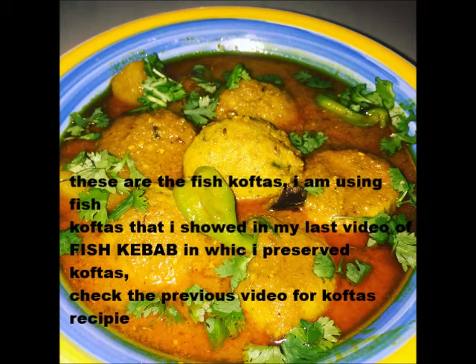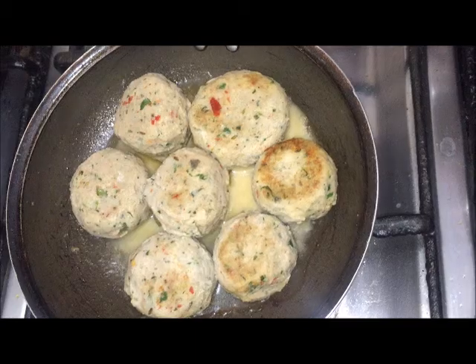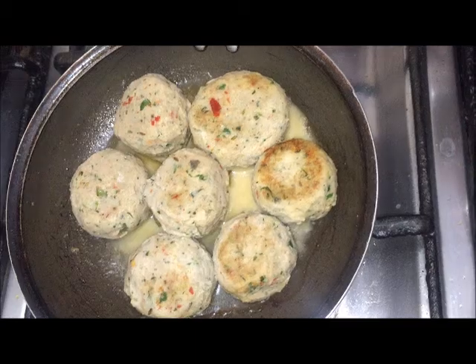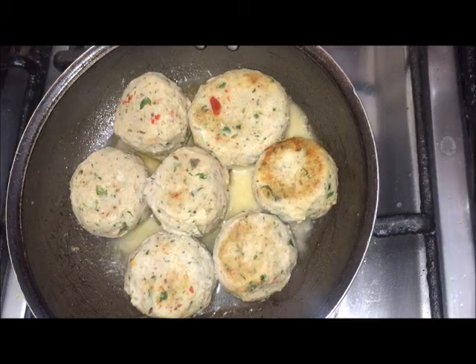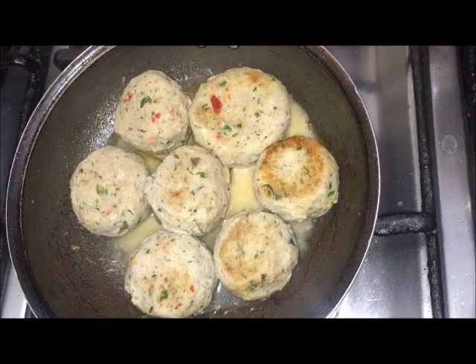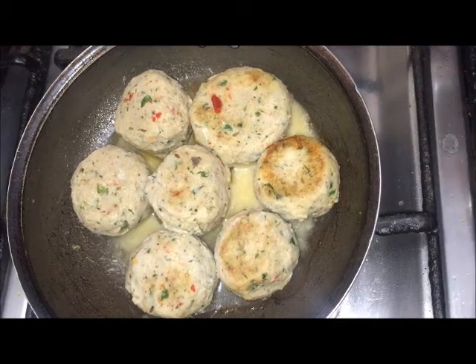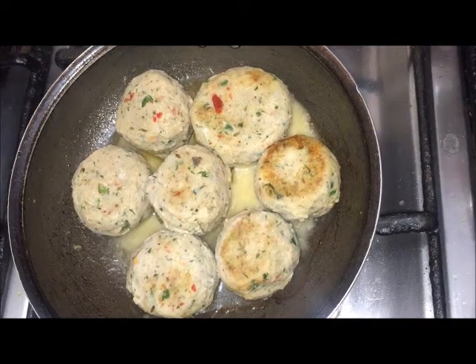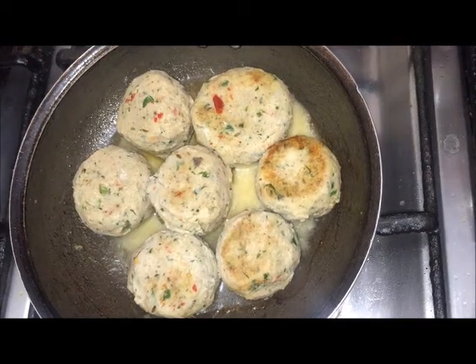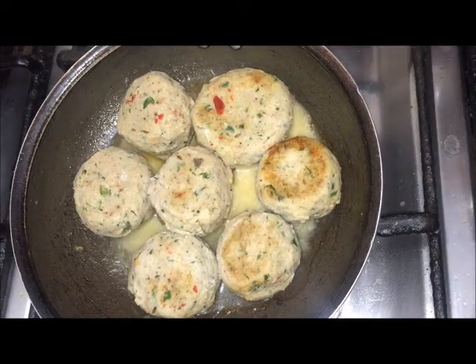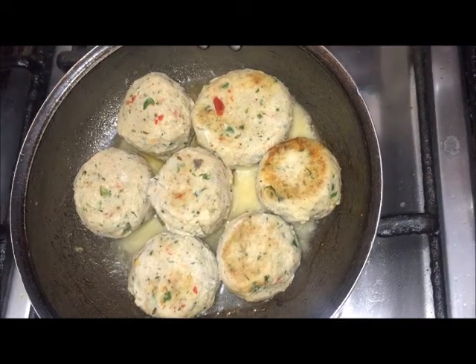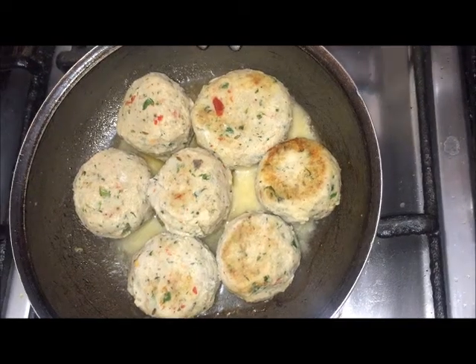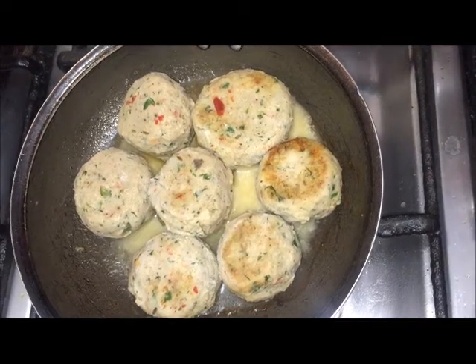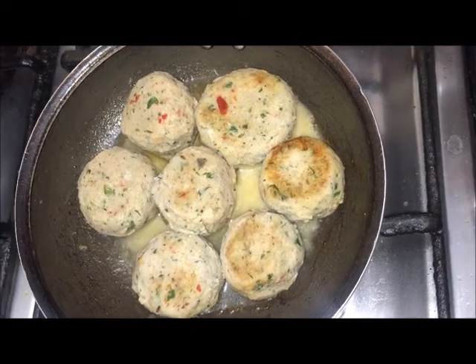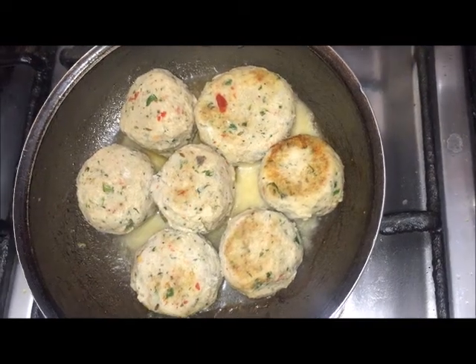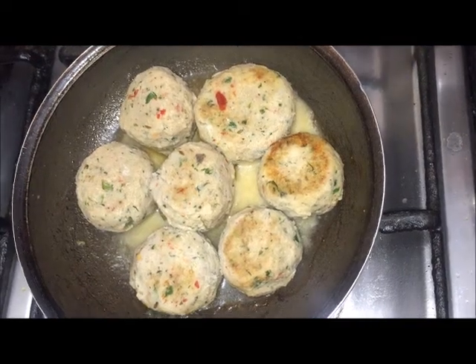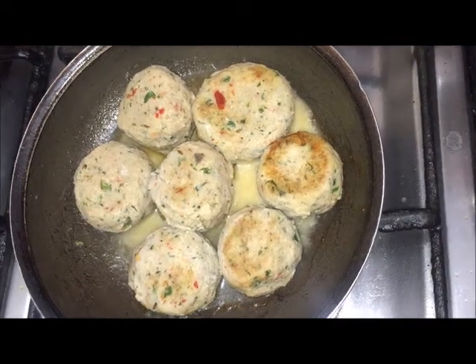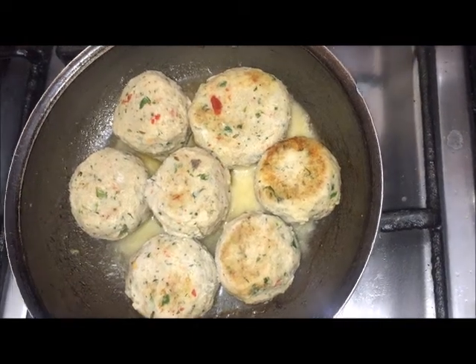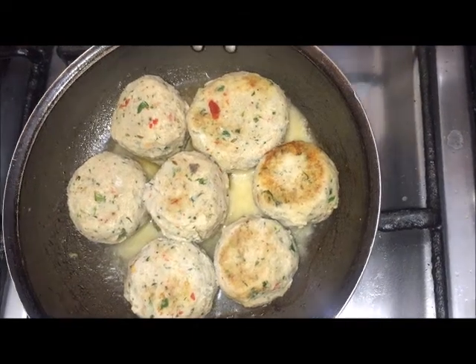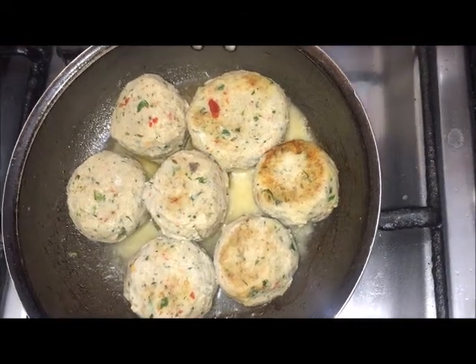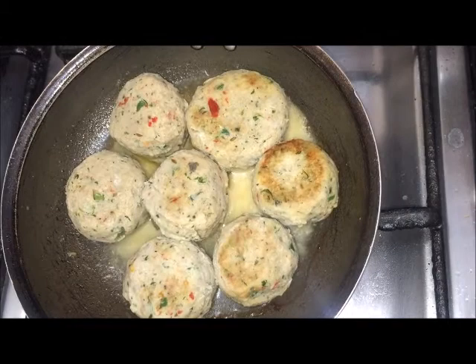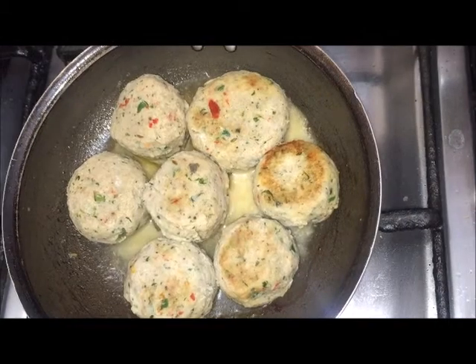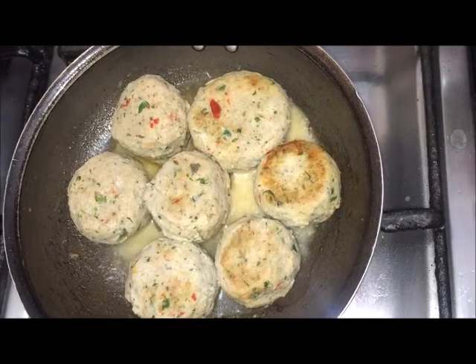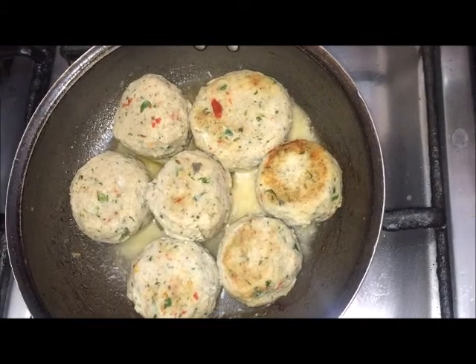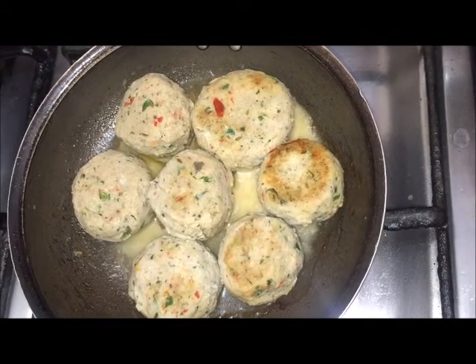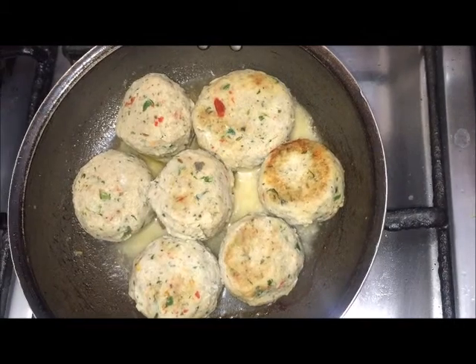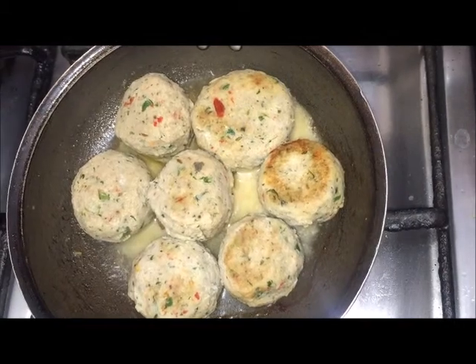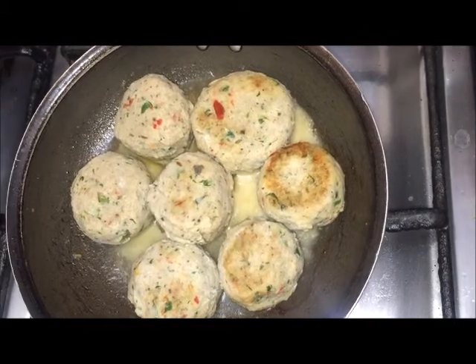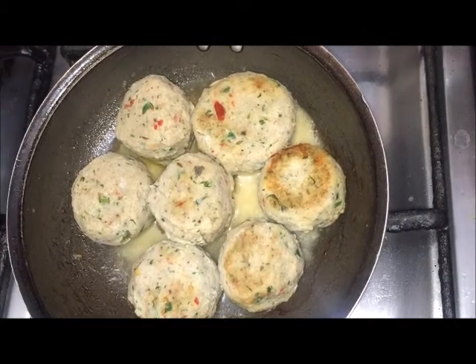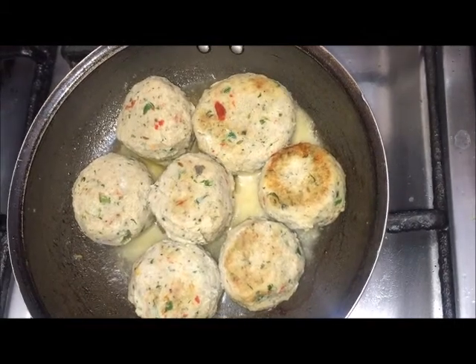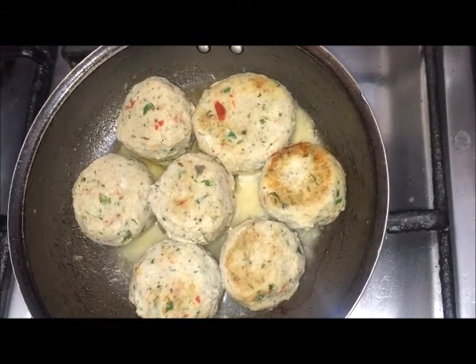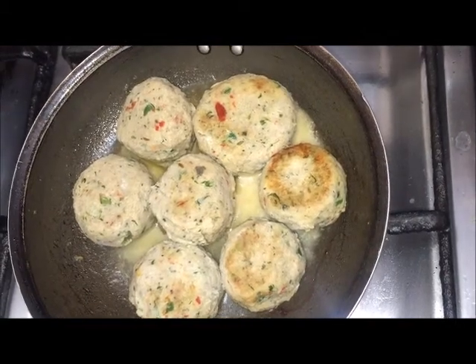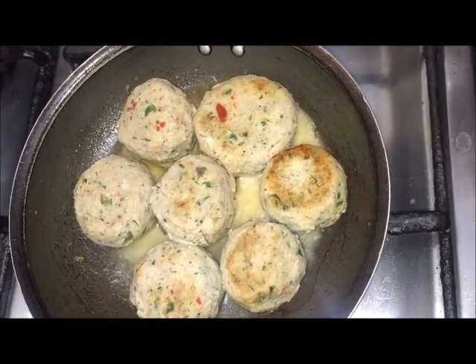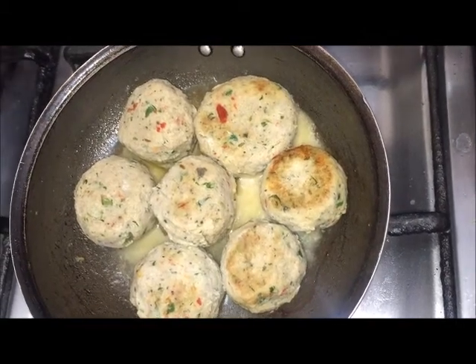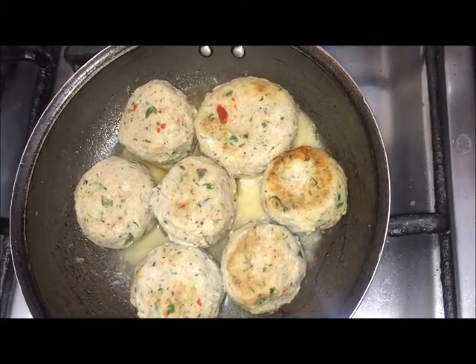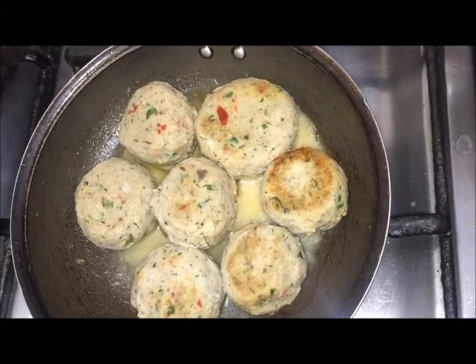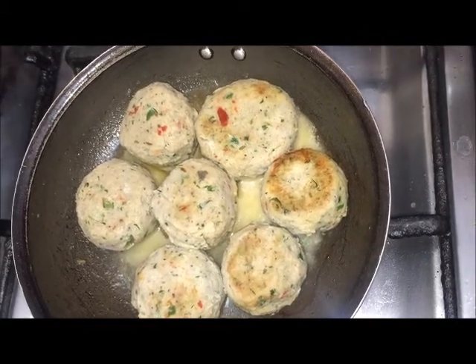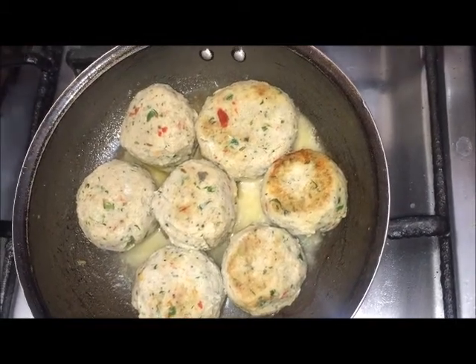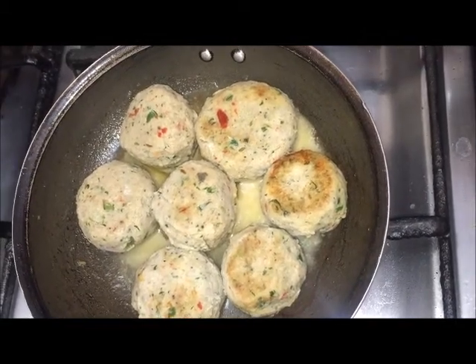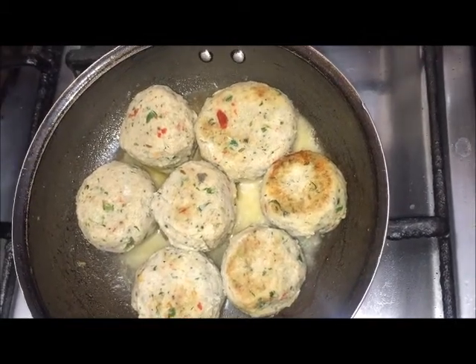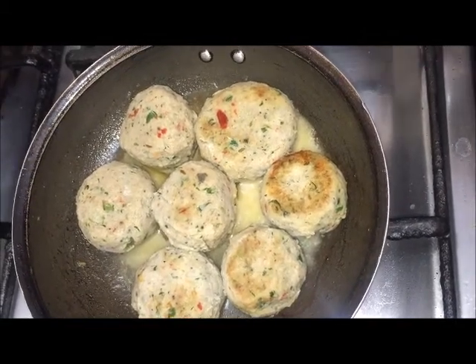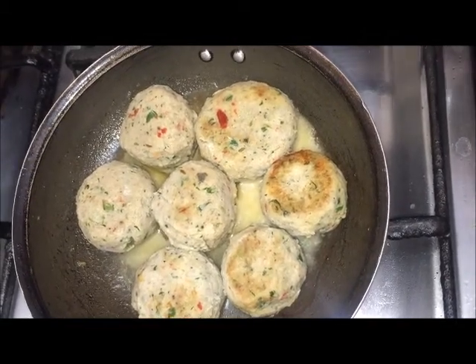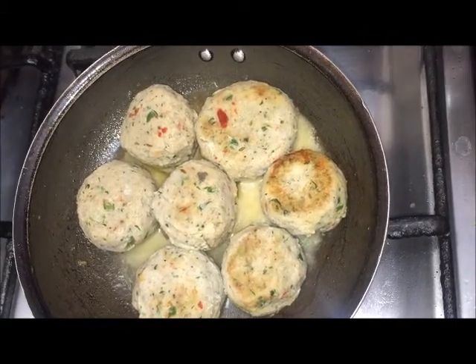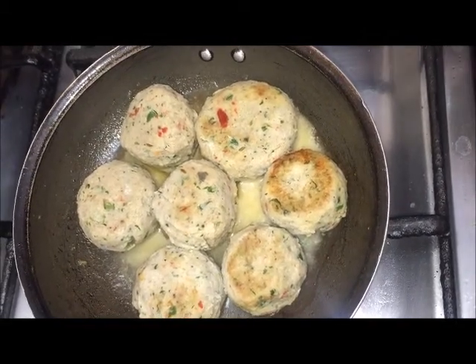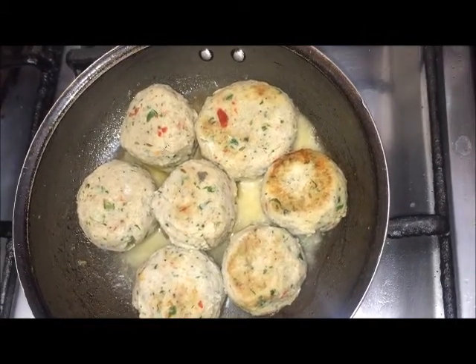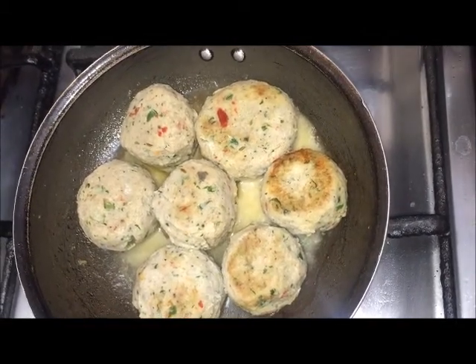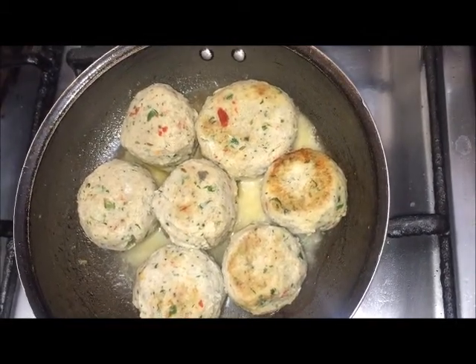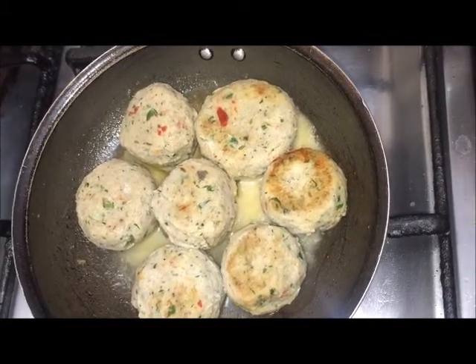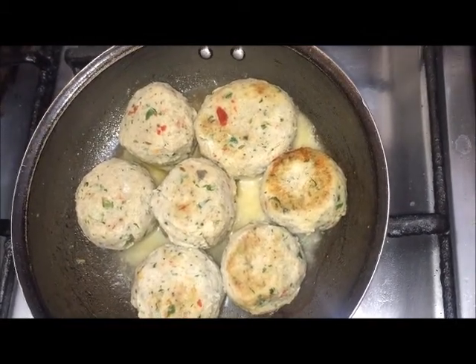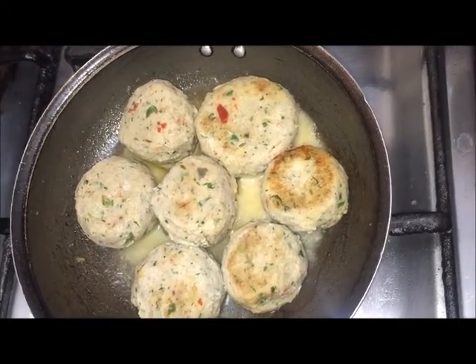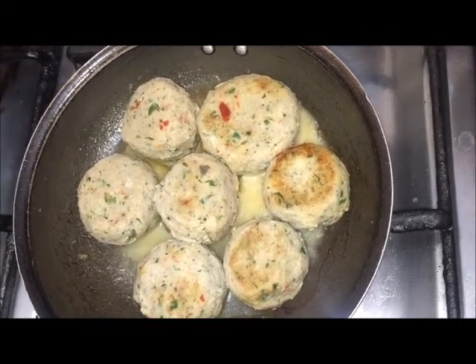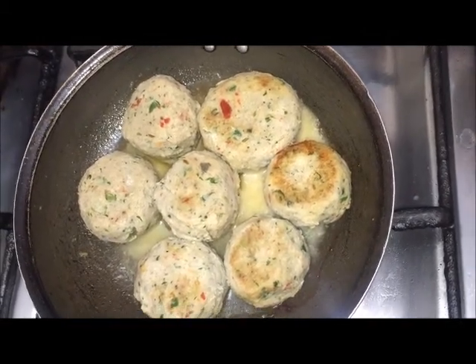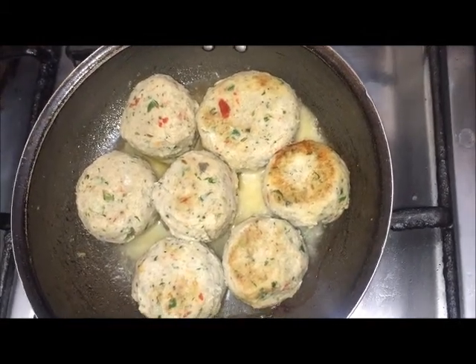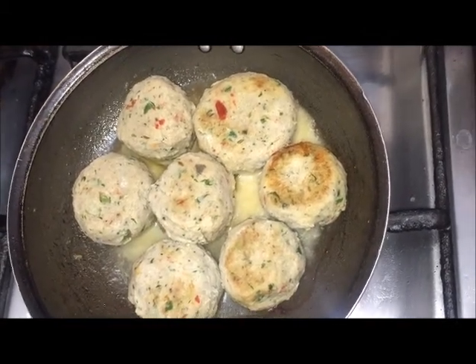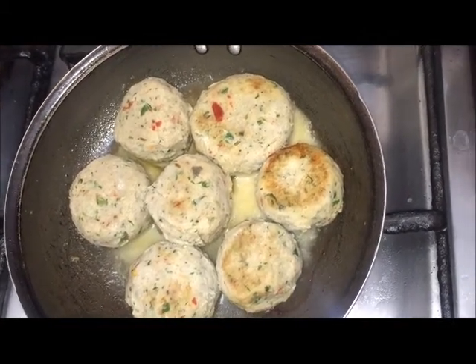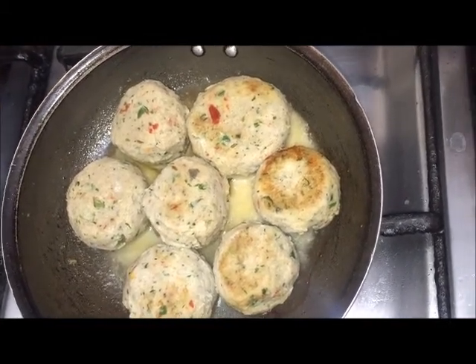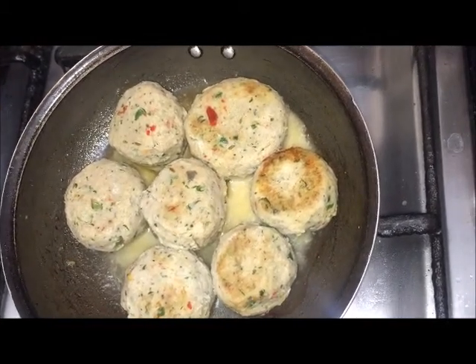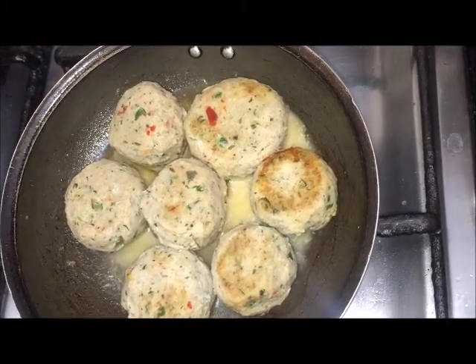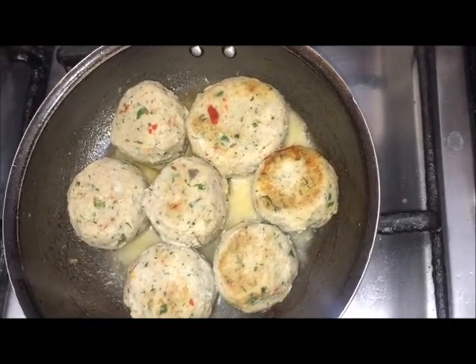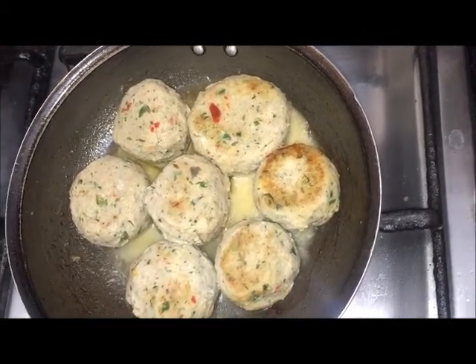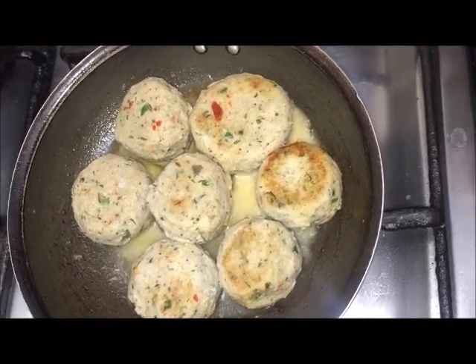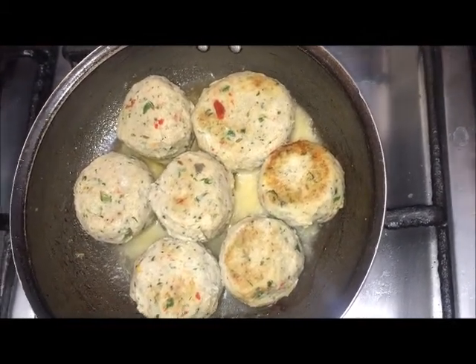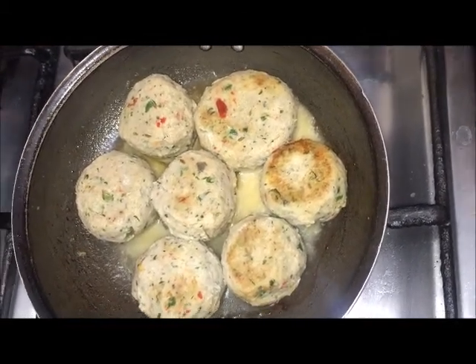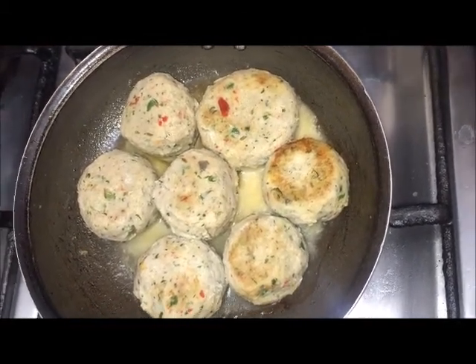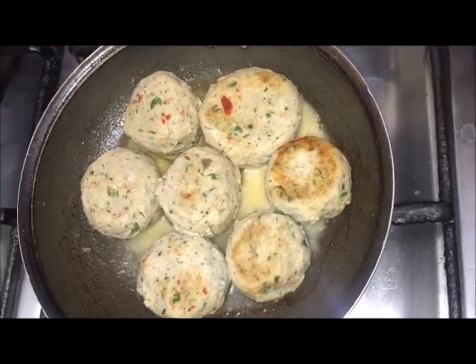Hi everyone, today I am going to tell you about this recipe.